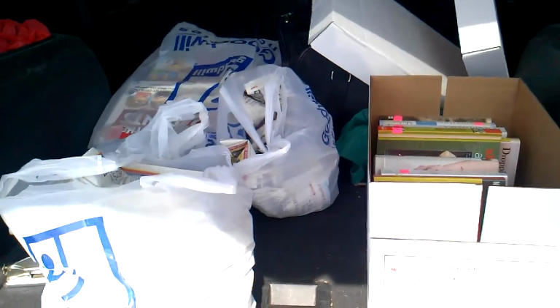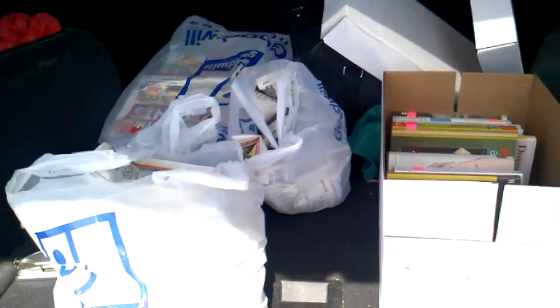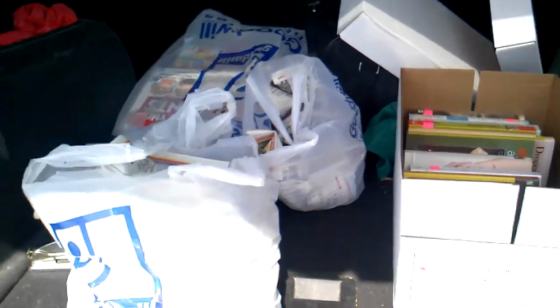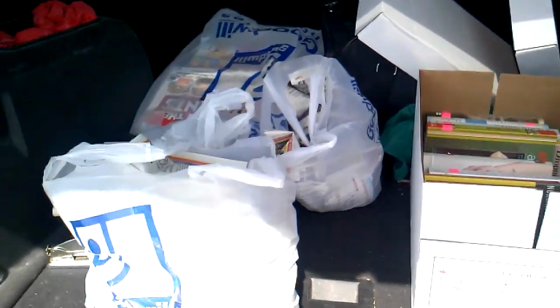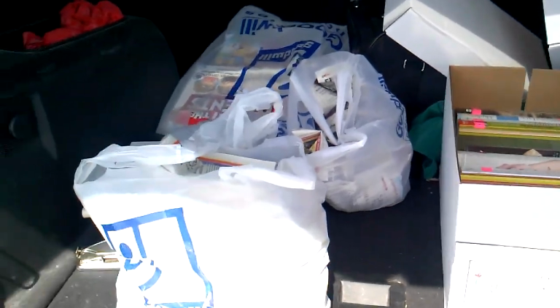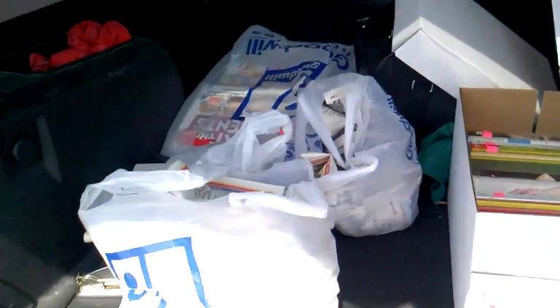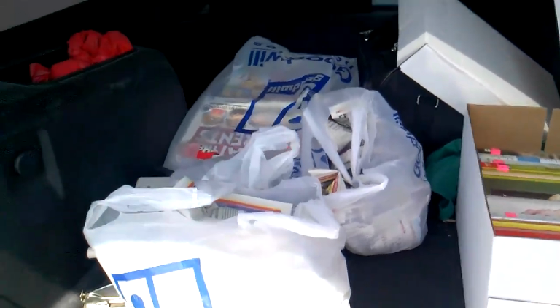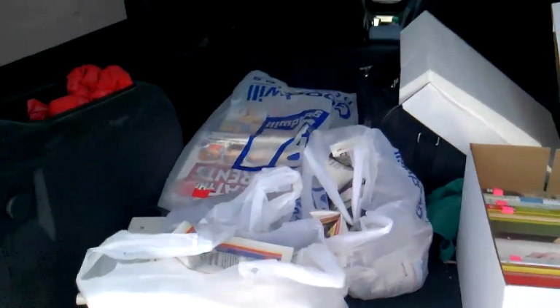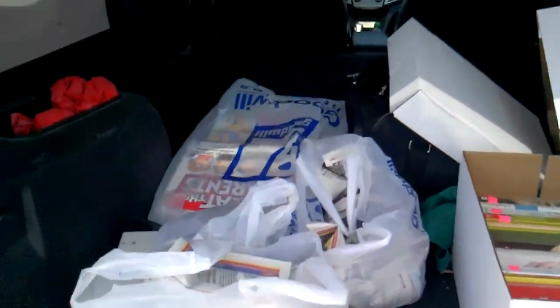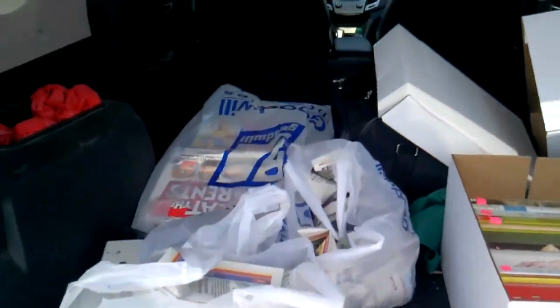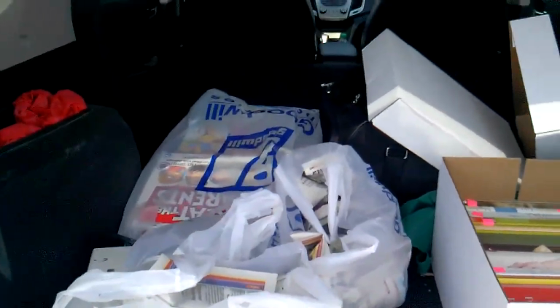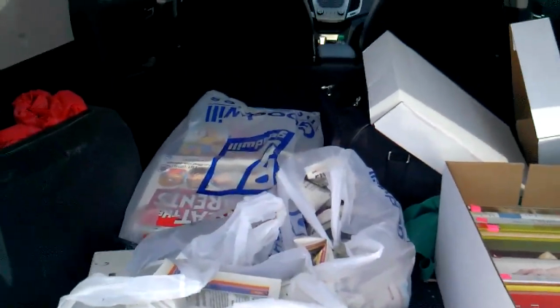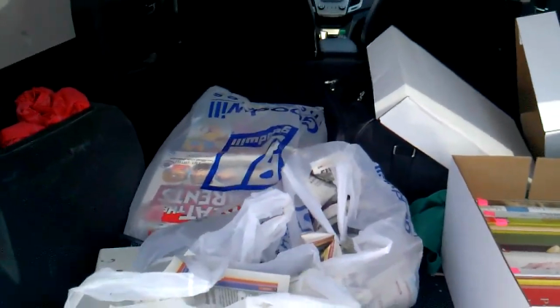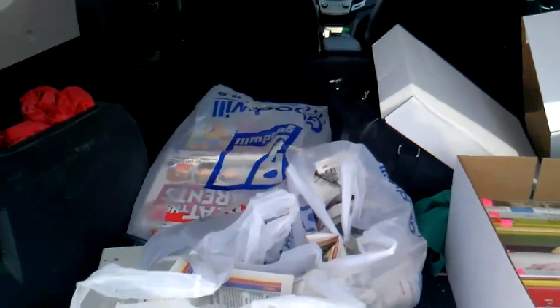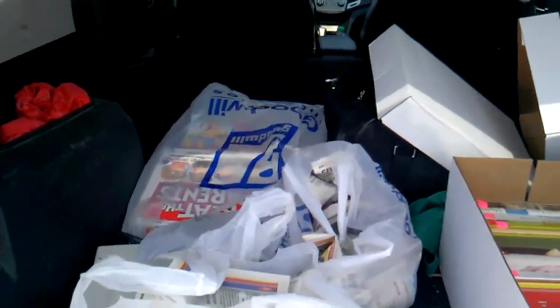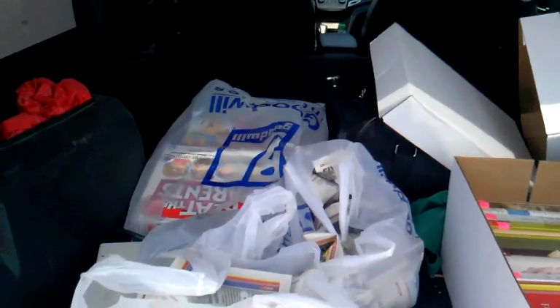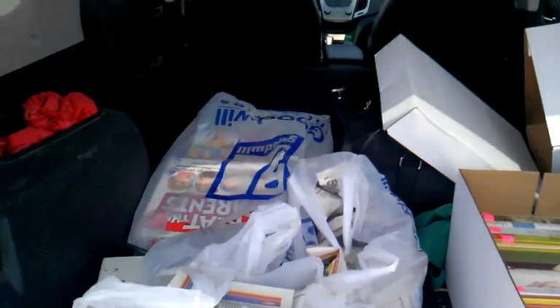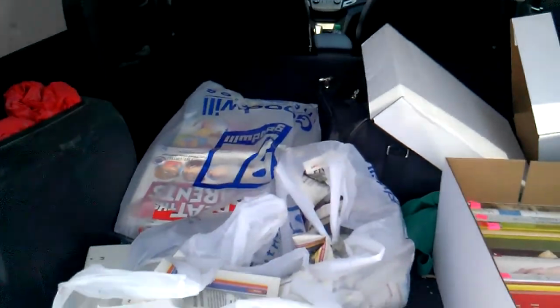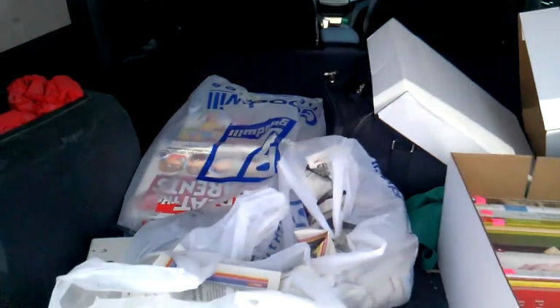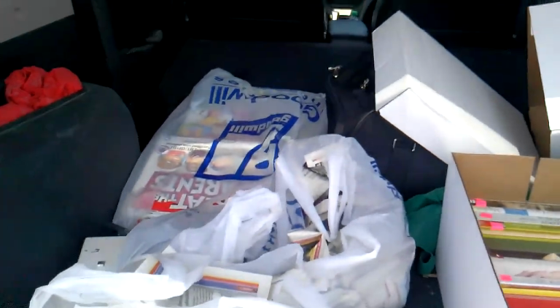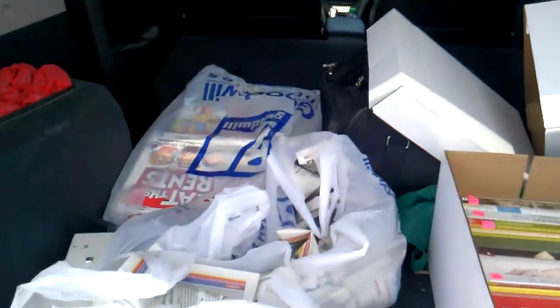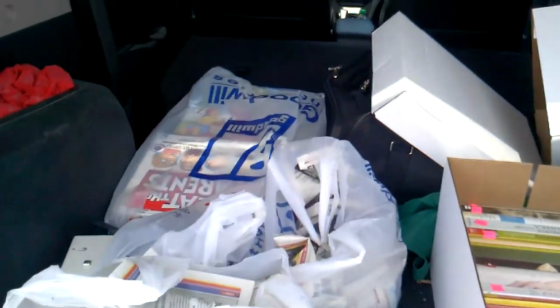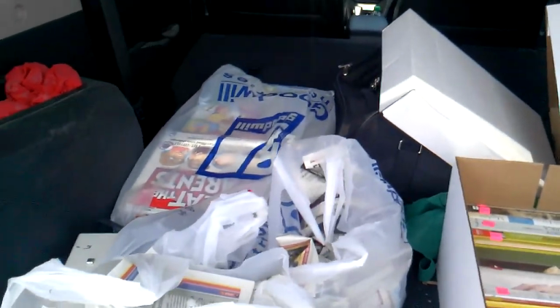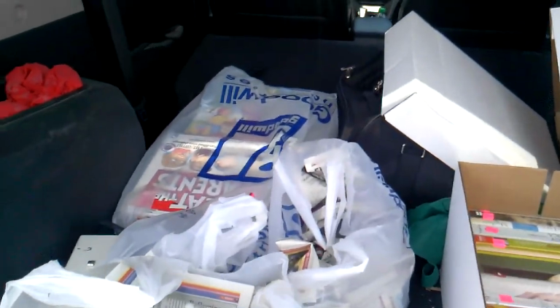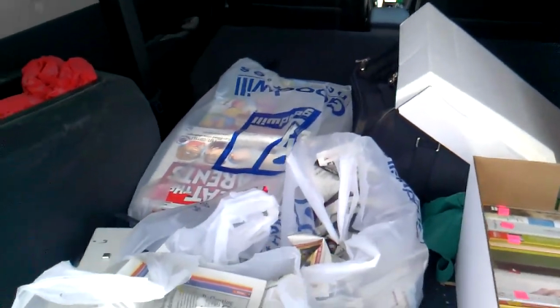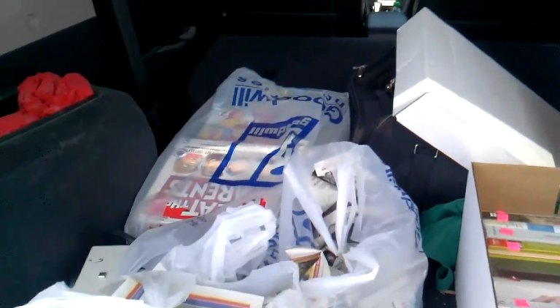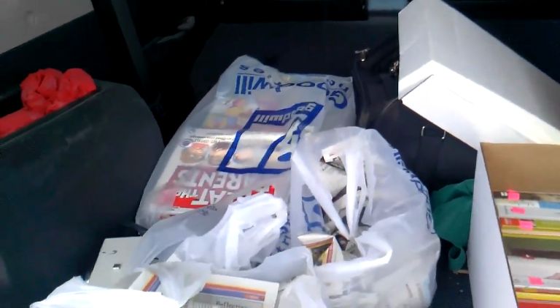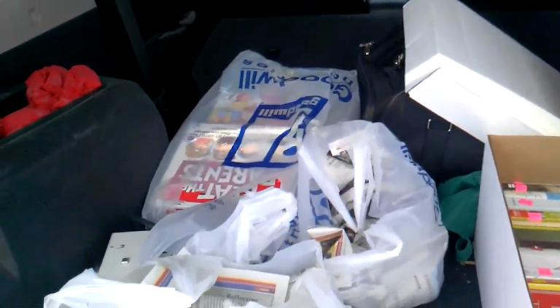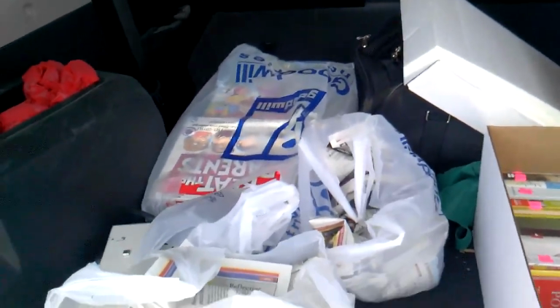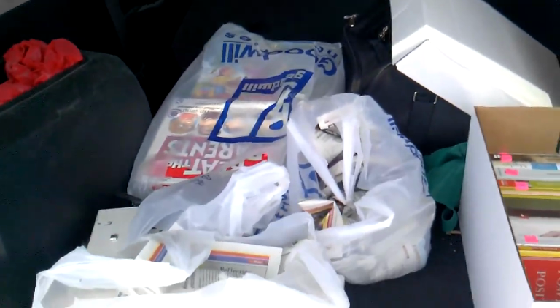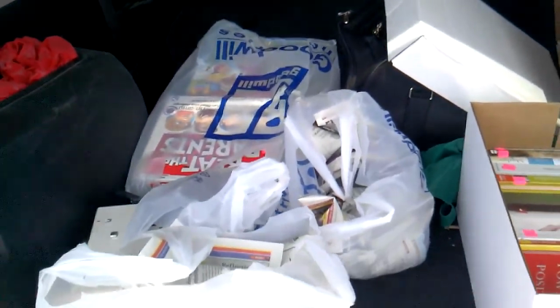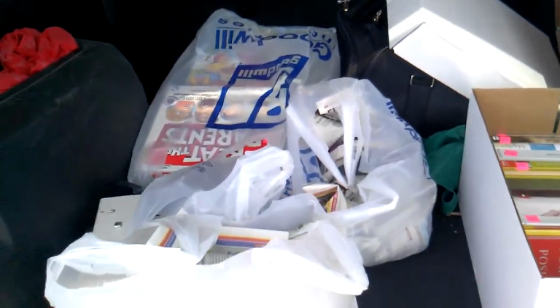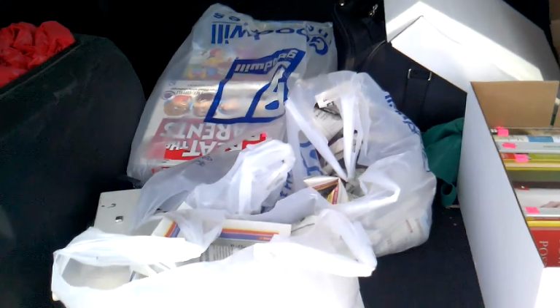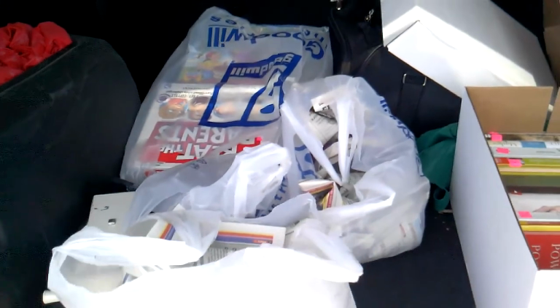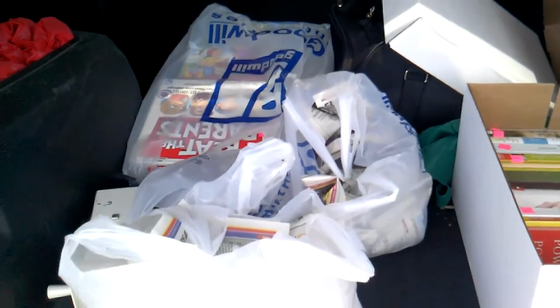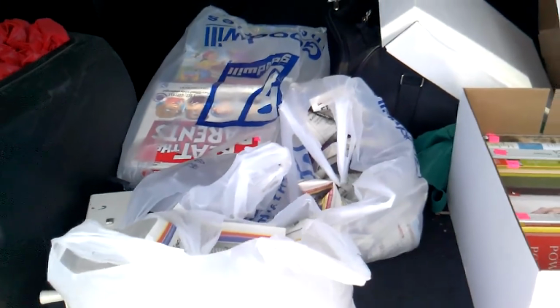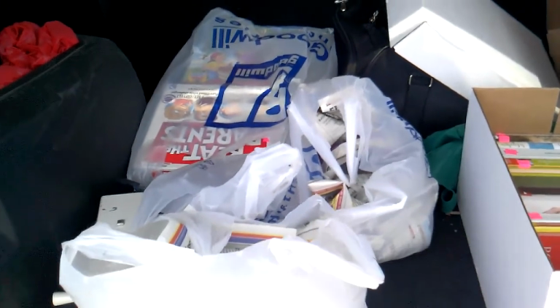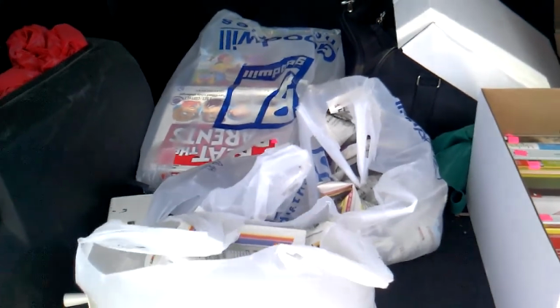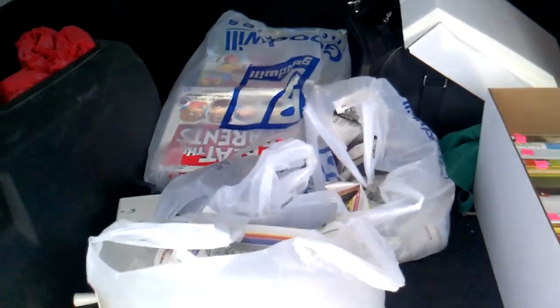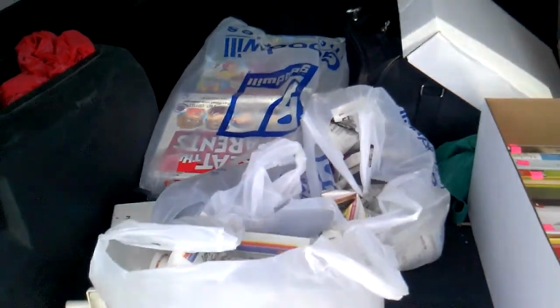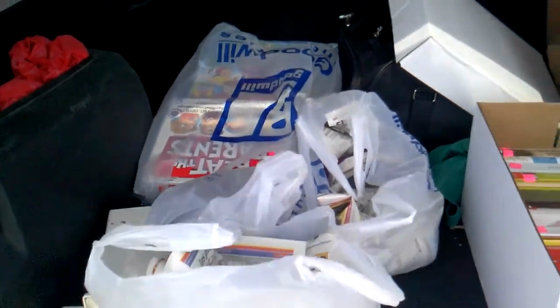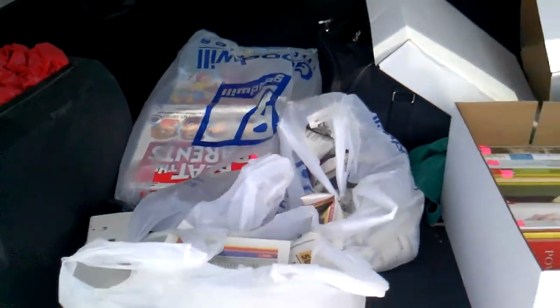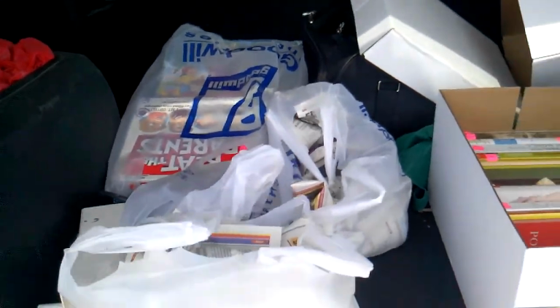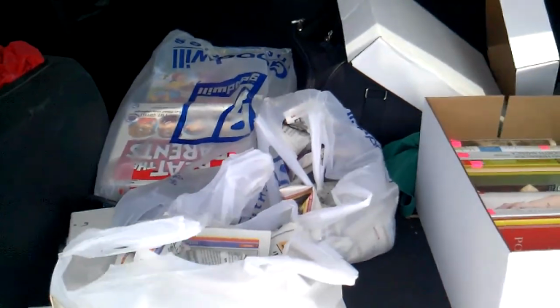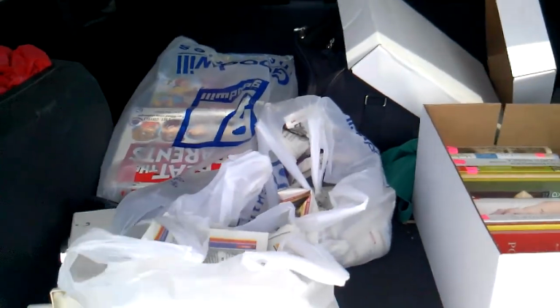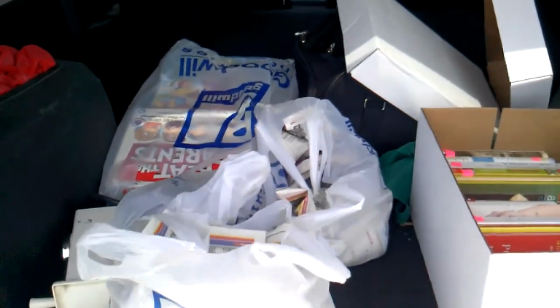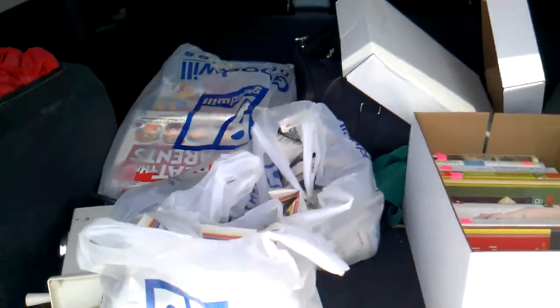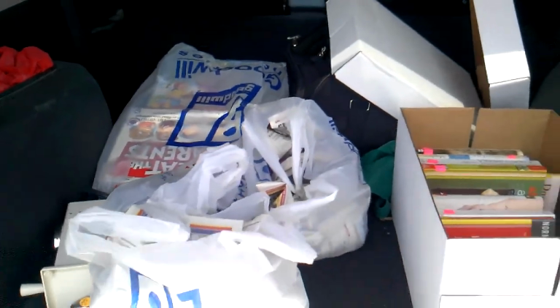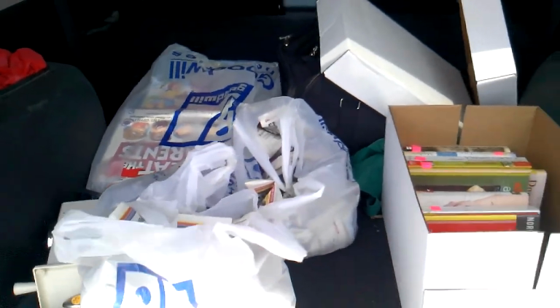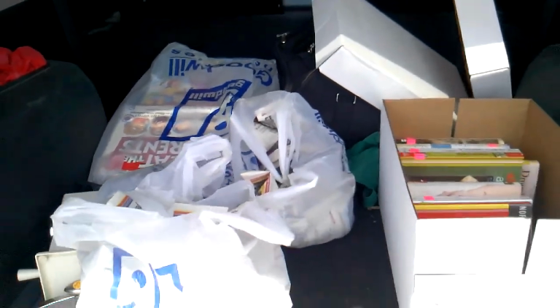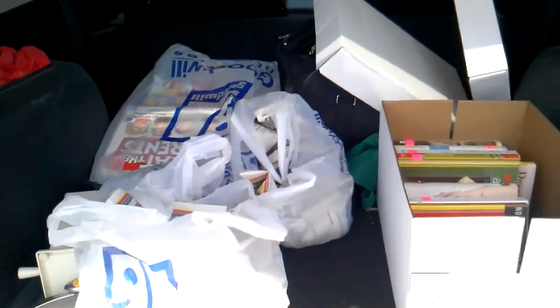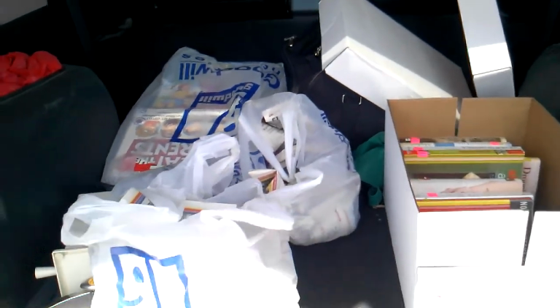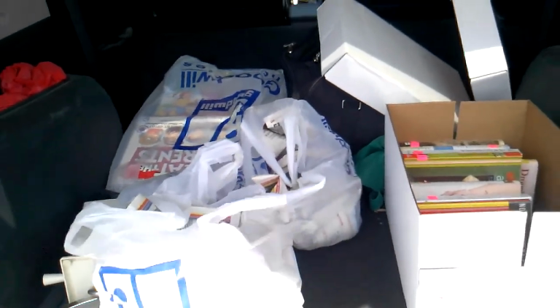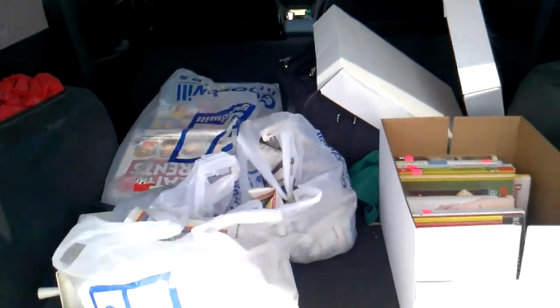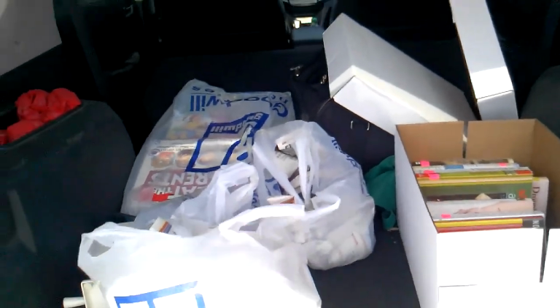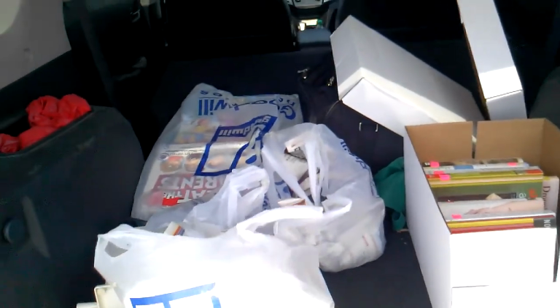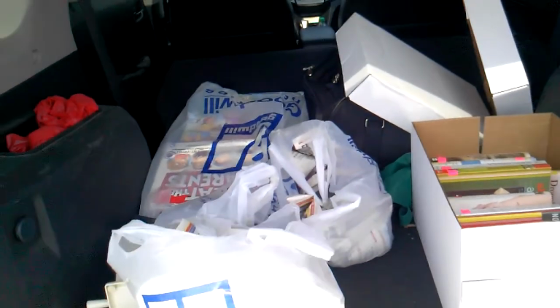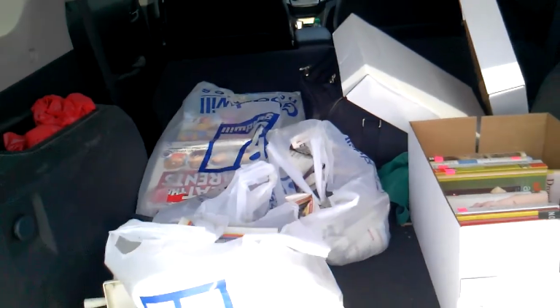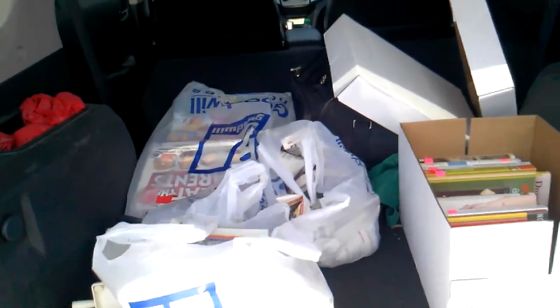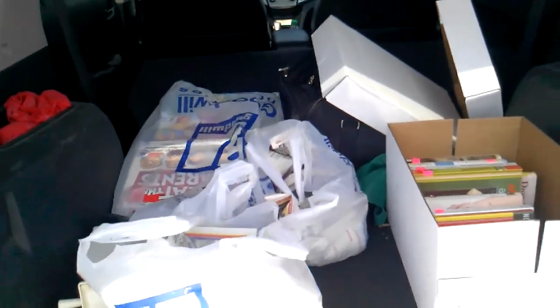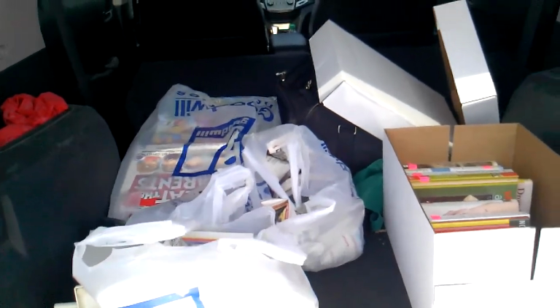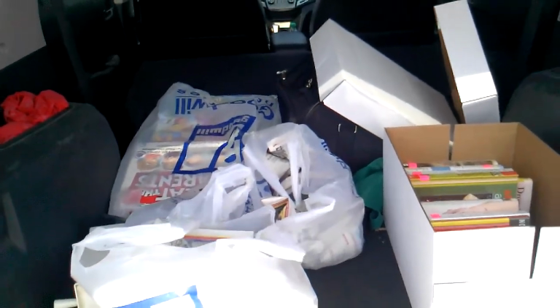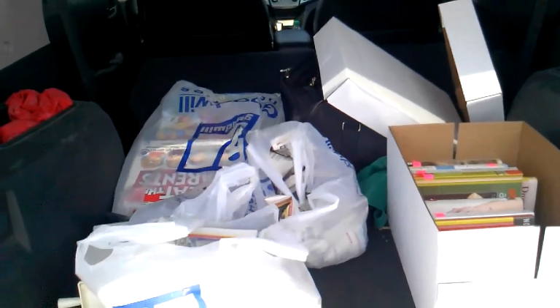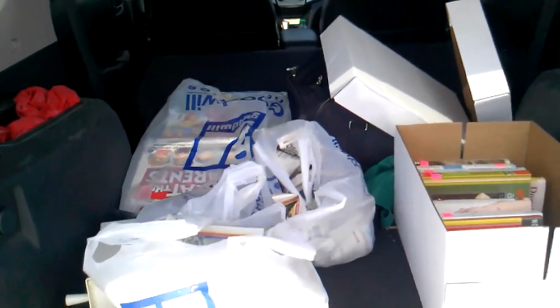Hey guys, welcome back to the Struggleville YouTube channel. I have another little quick haul video for you out of the back of my car. I went to a garage sale today, Goodwill, Salvation Army.